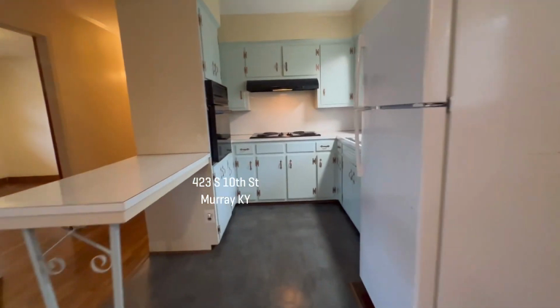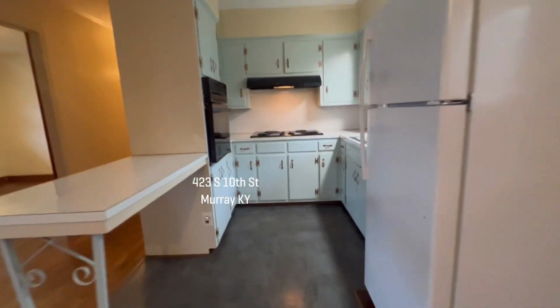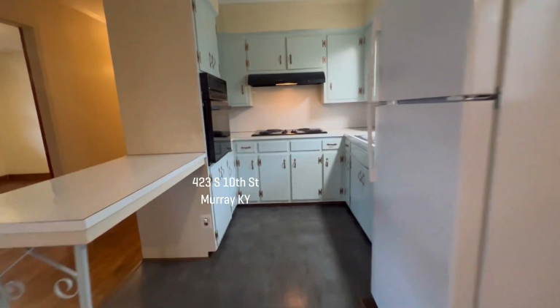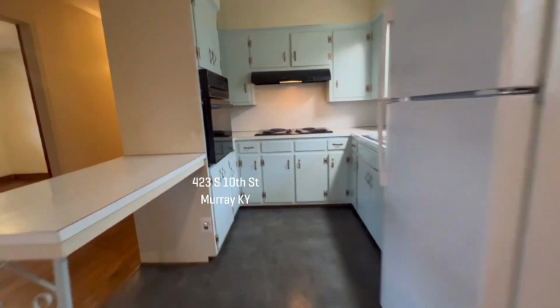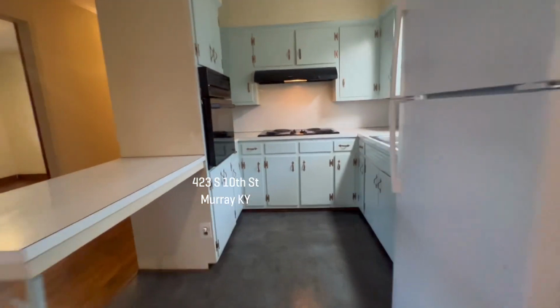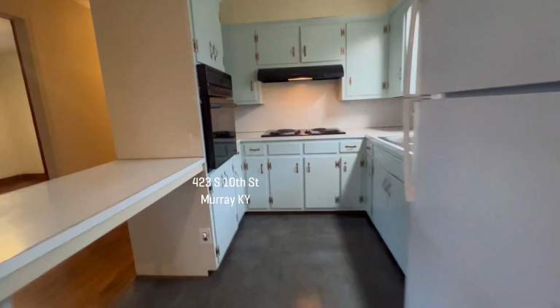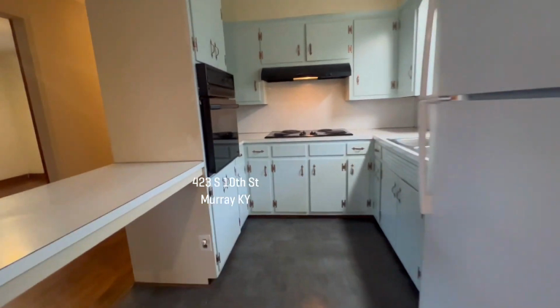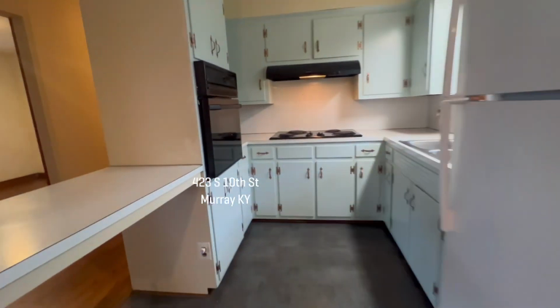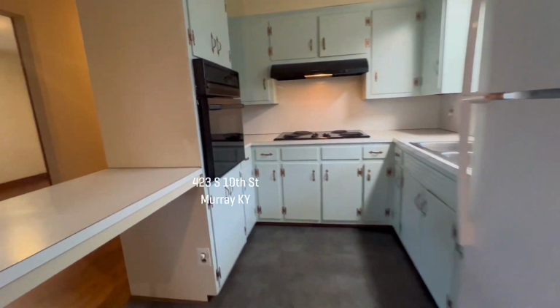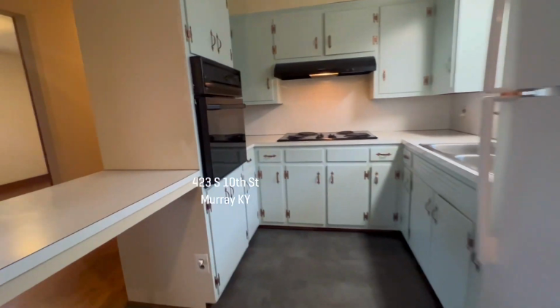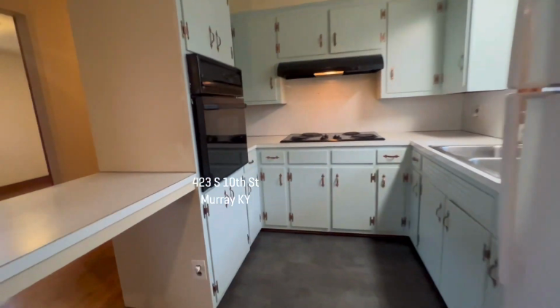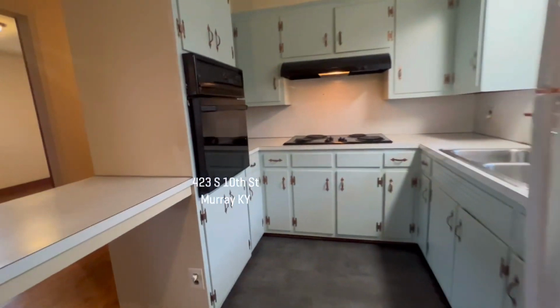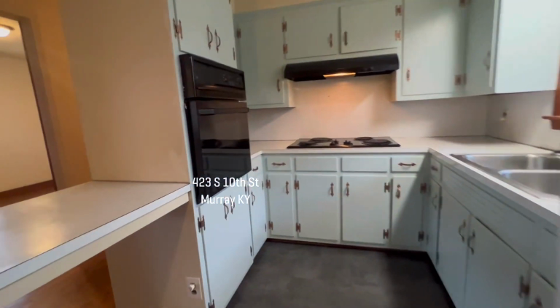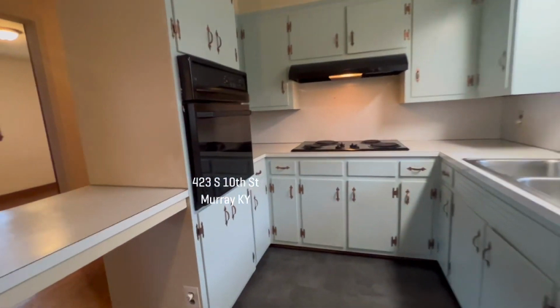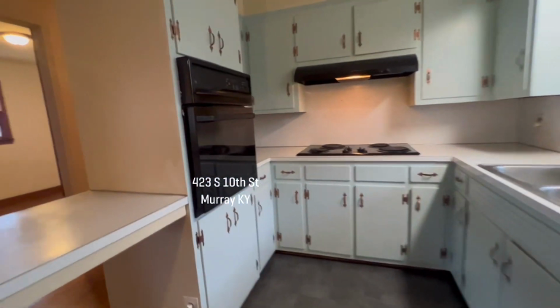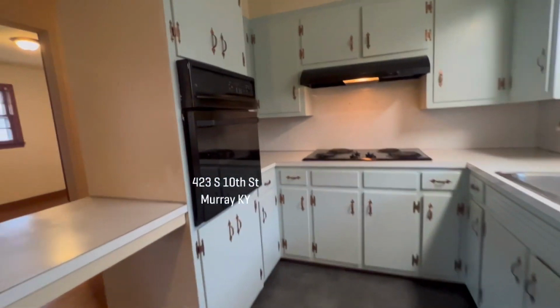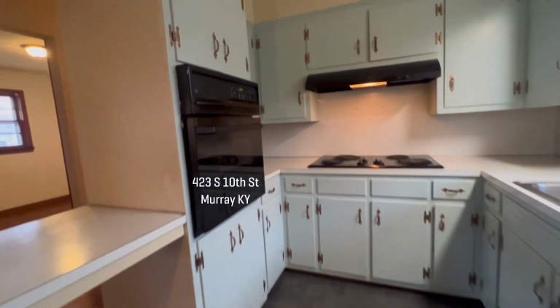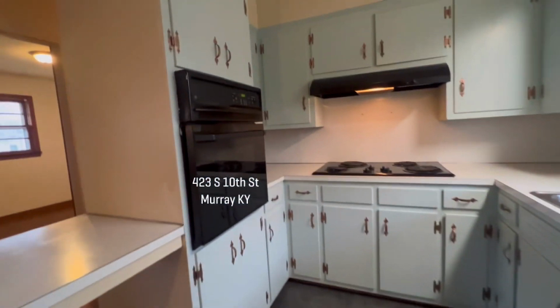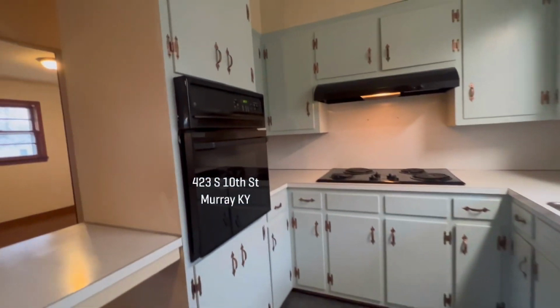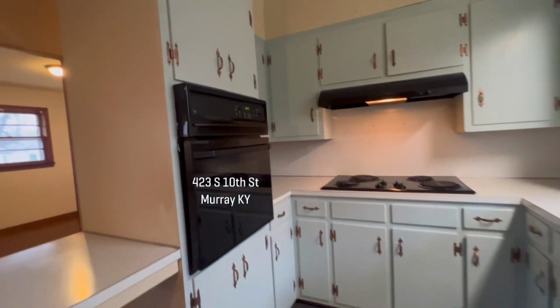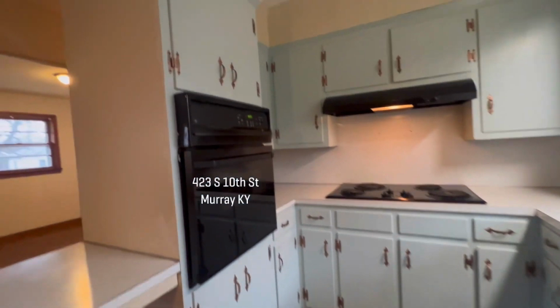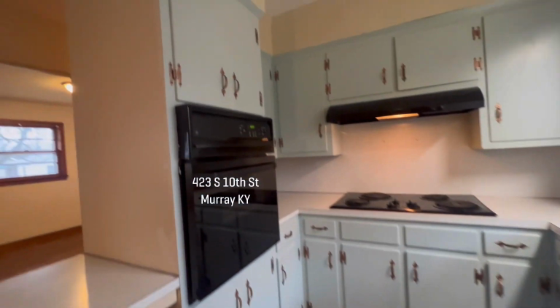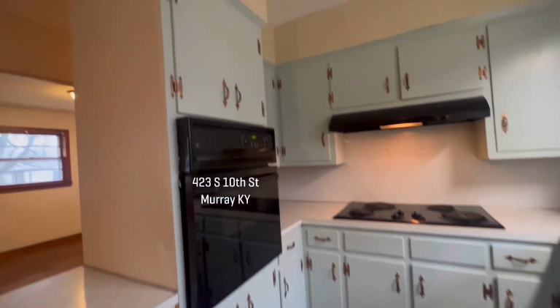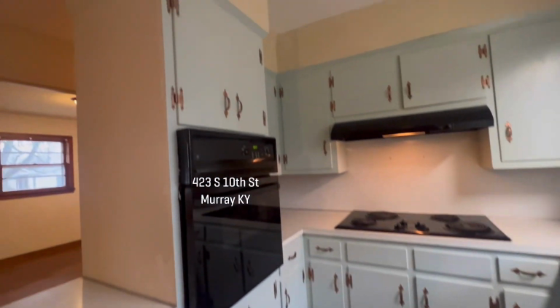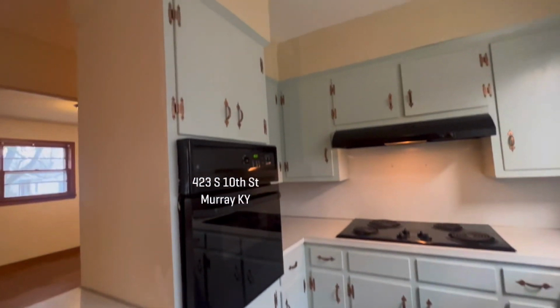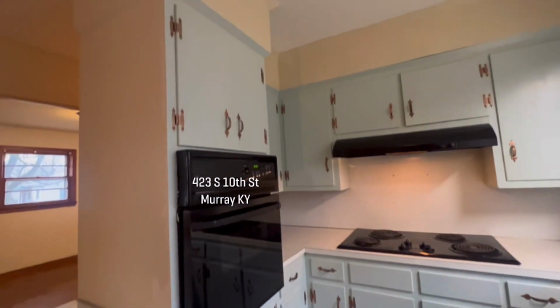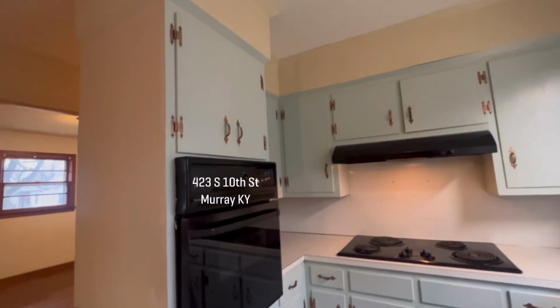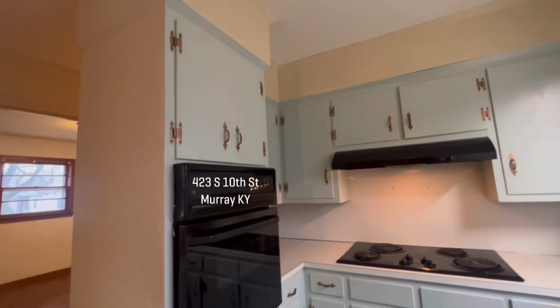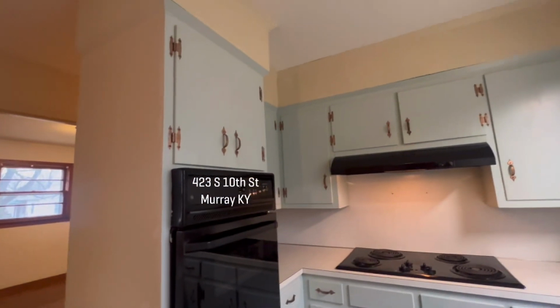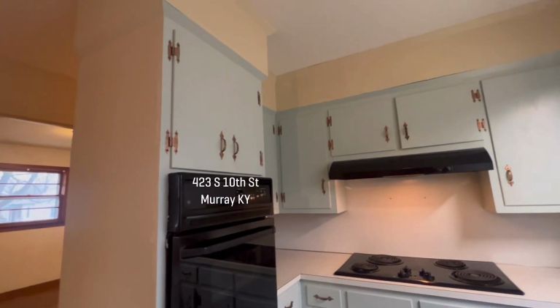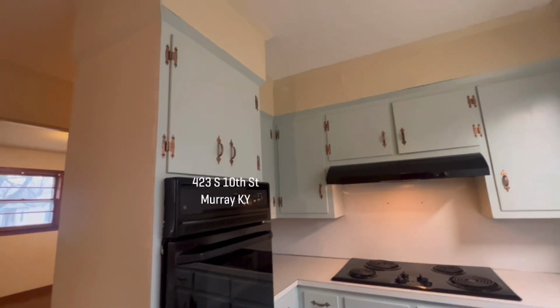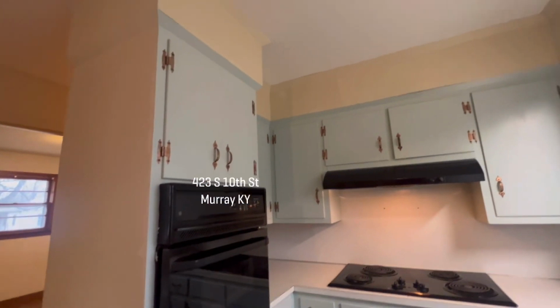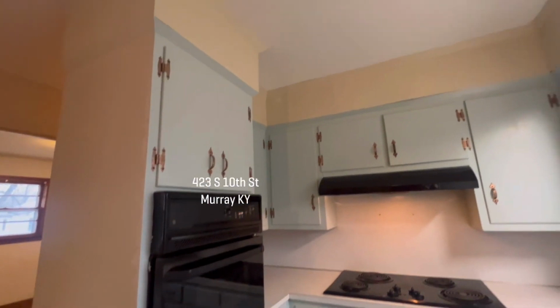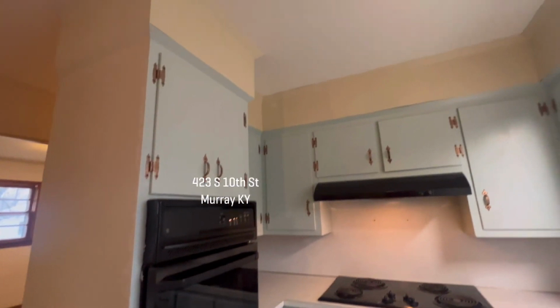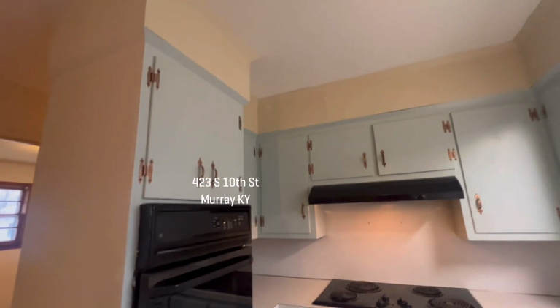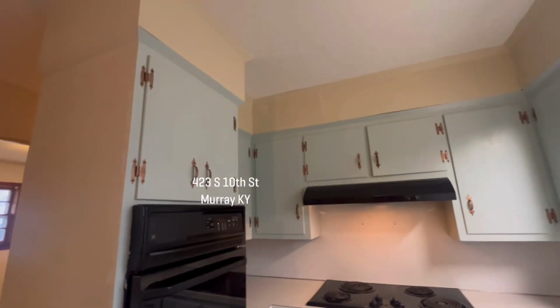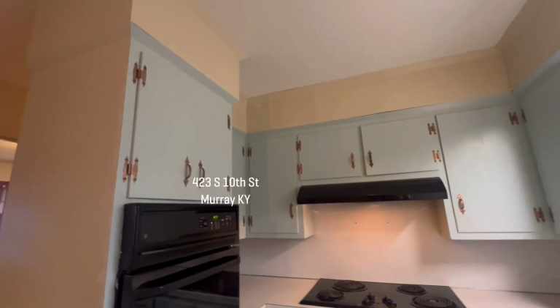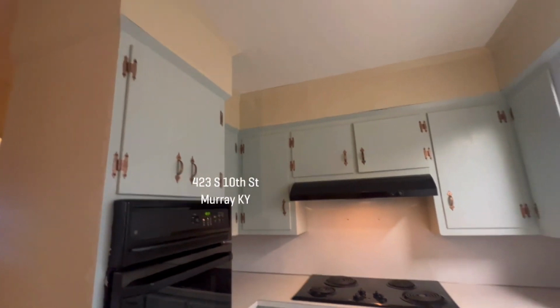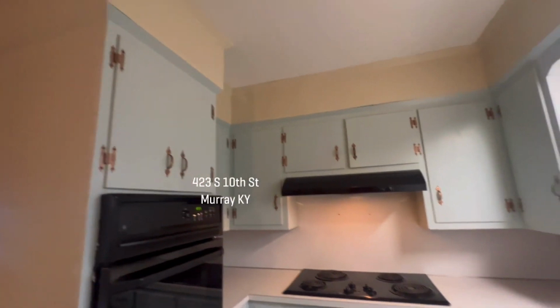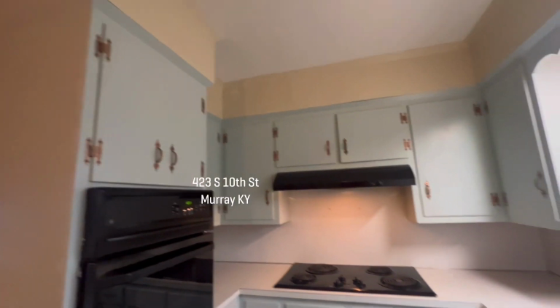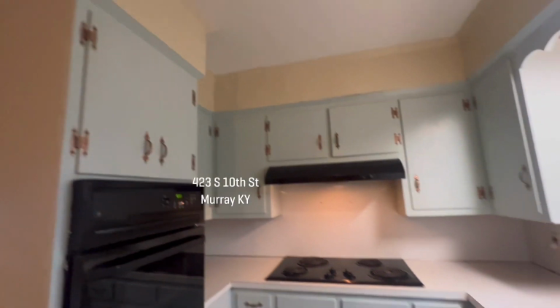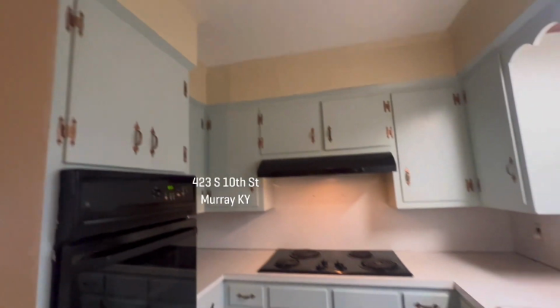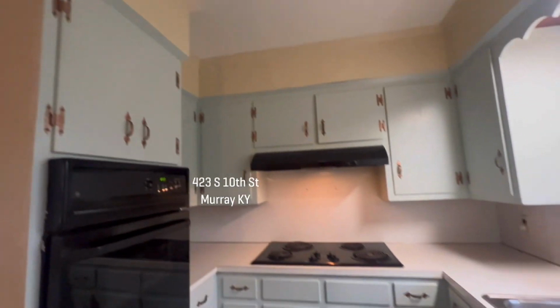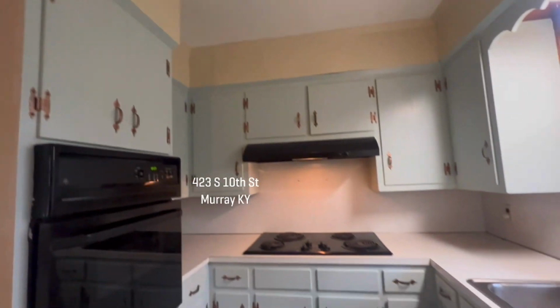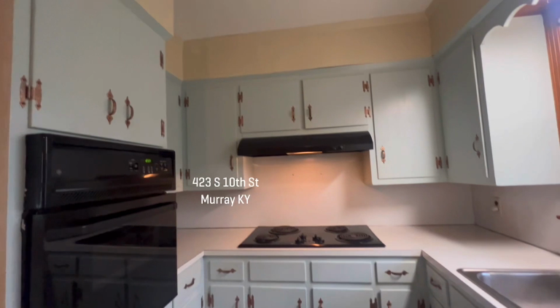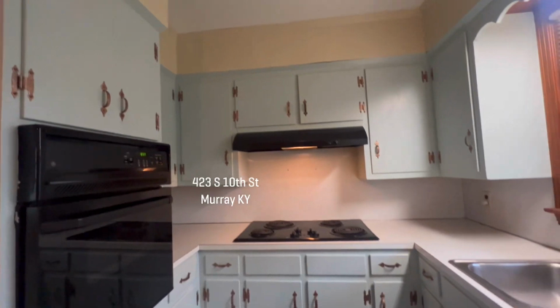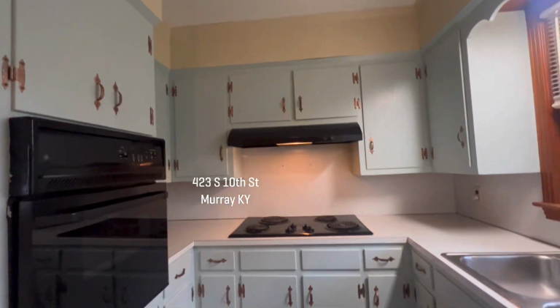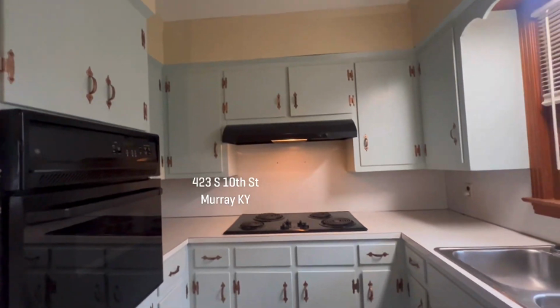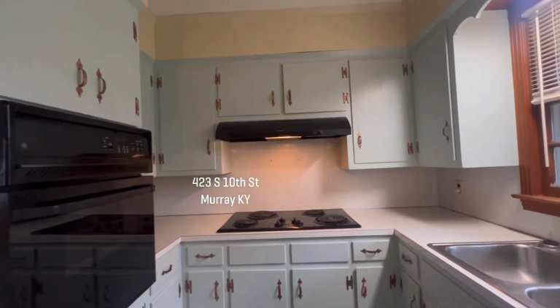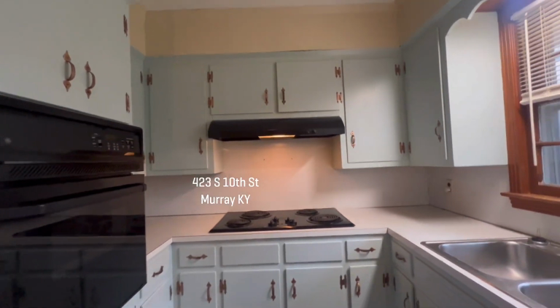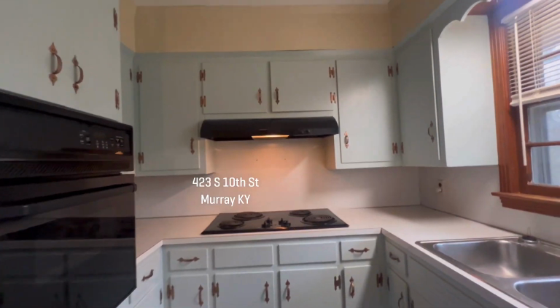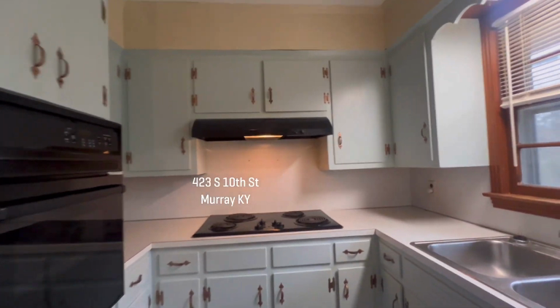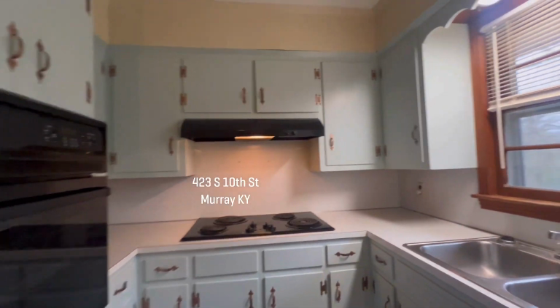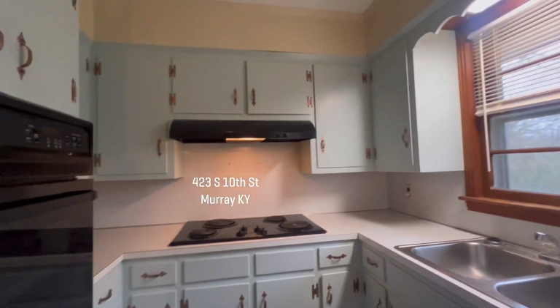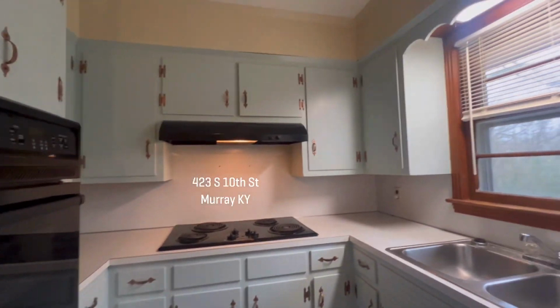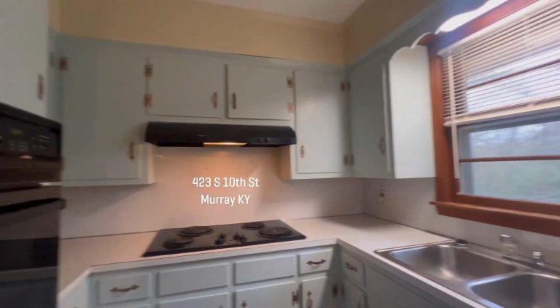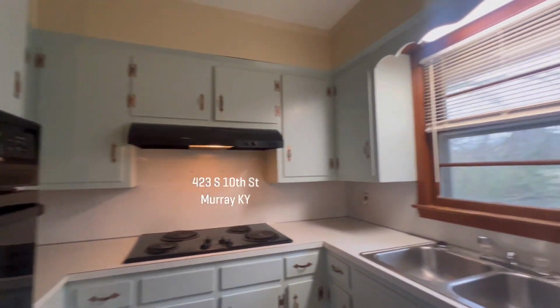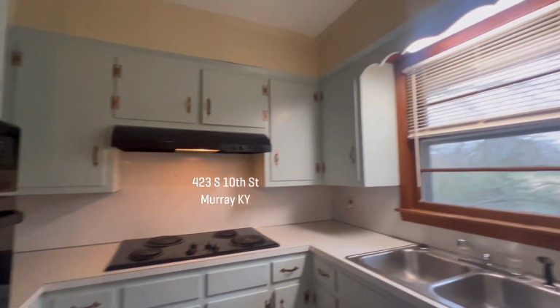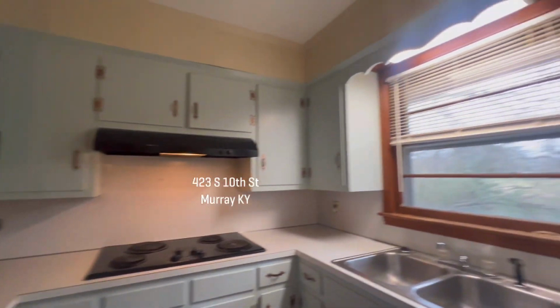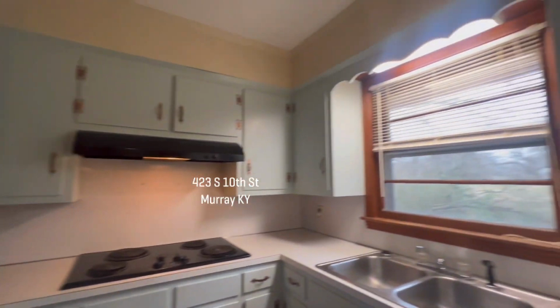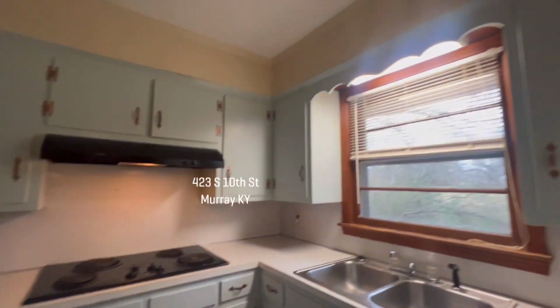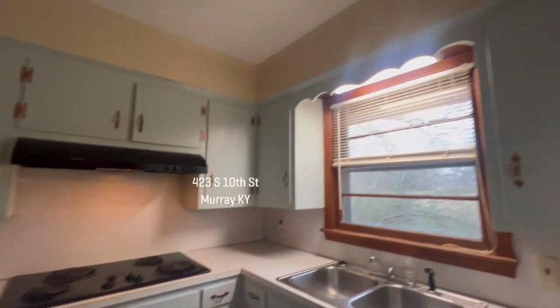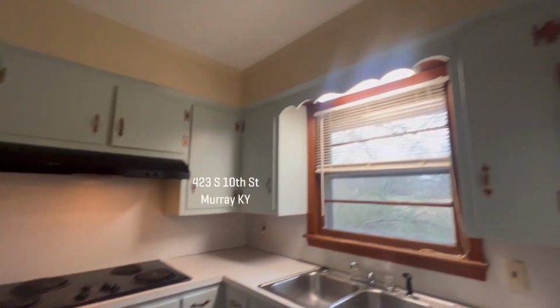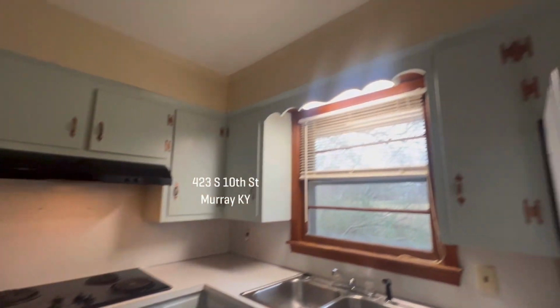Darling kitchen — the oven has been recently replaced. You have a newer cooktop also.